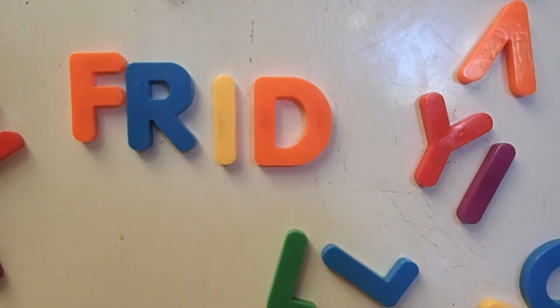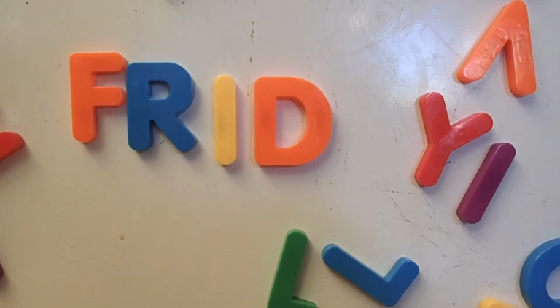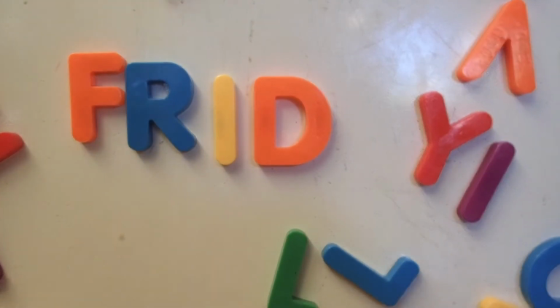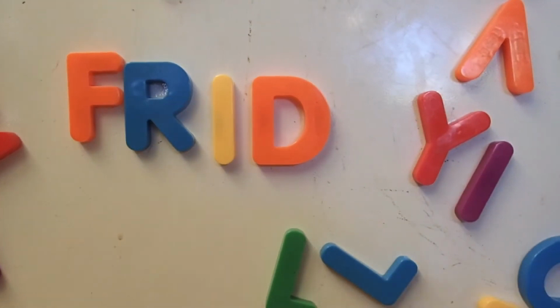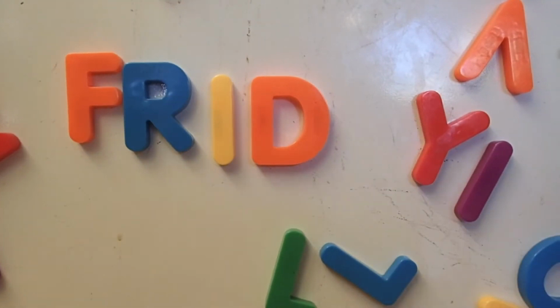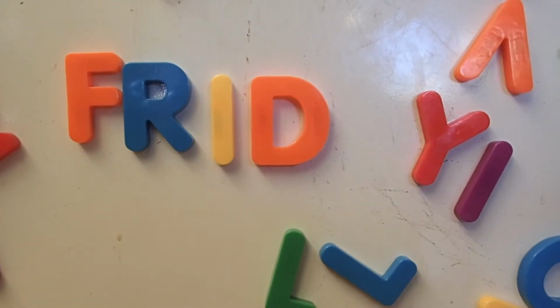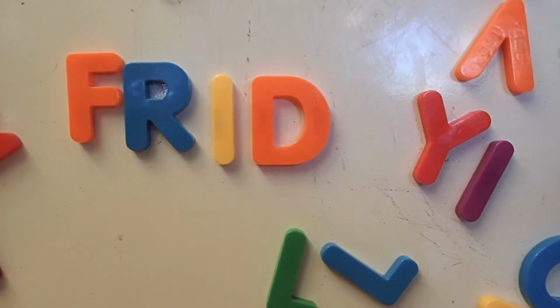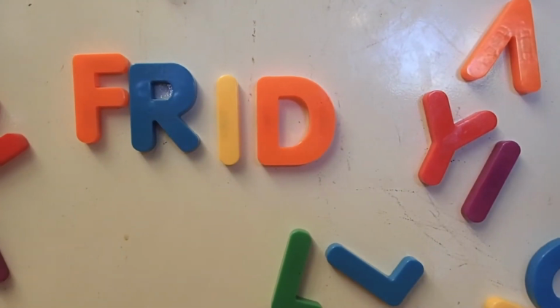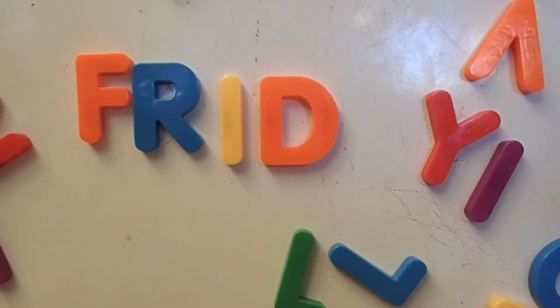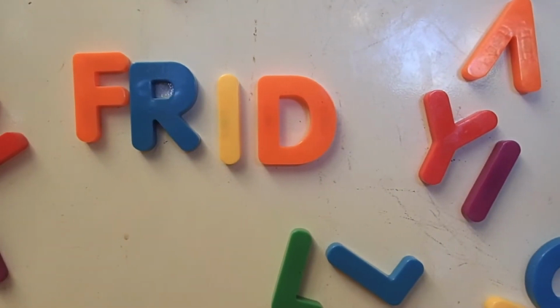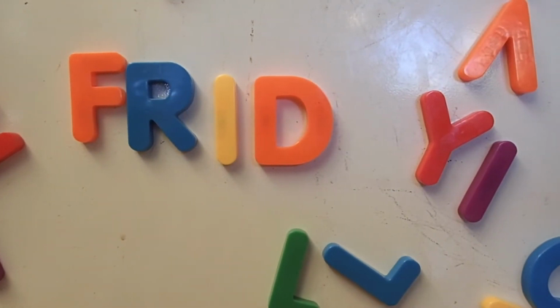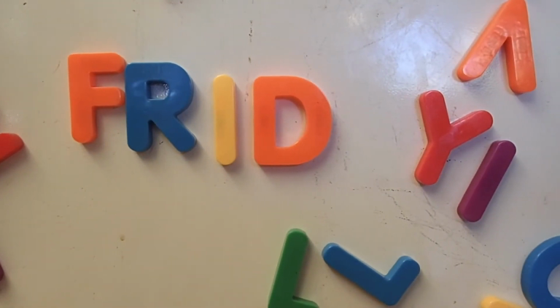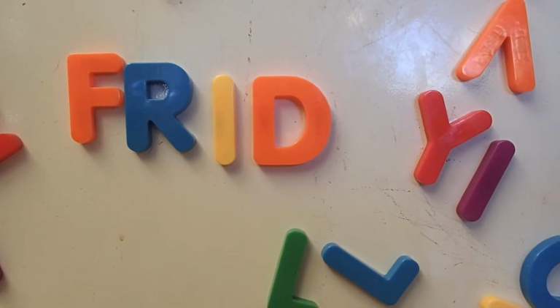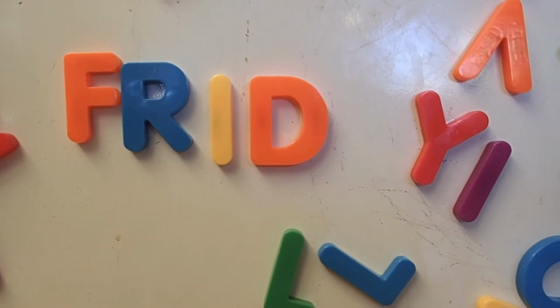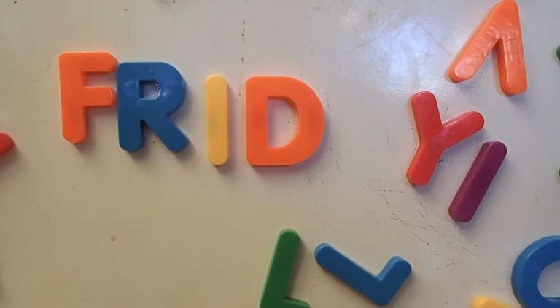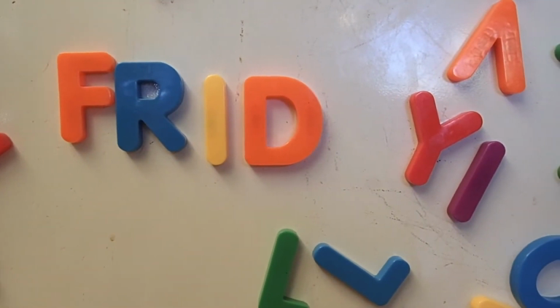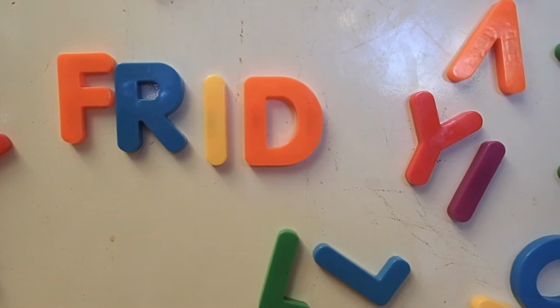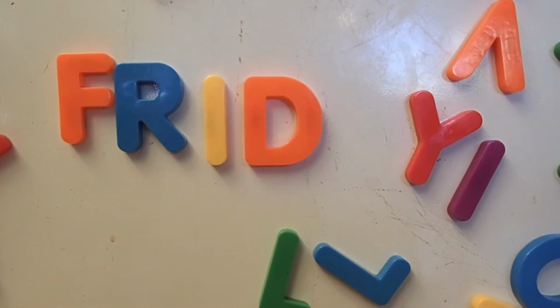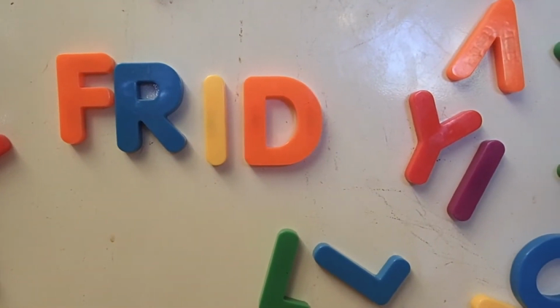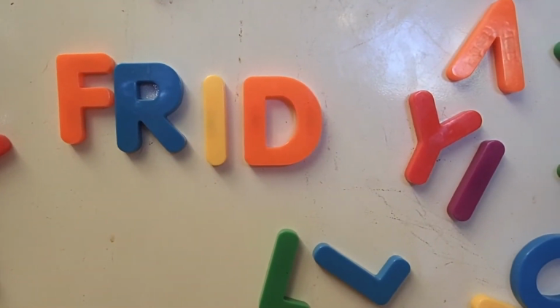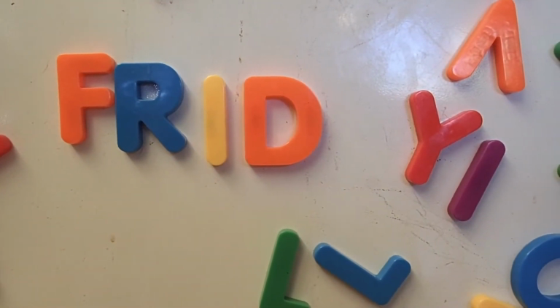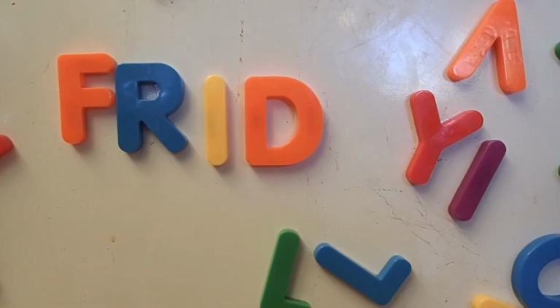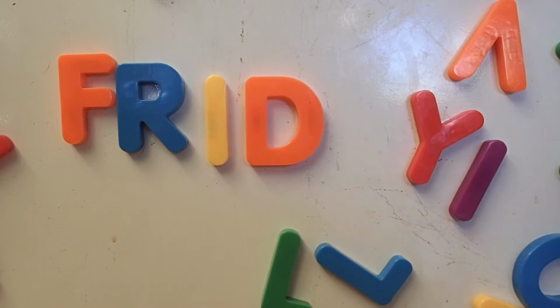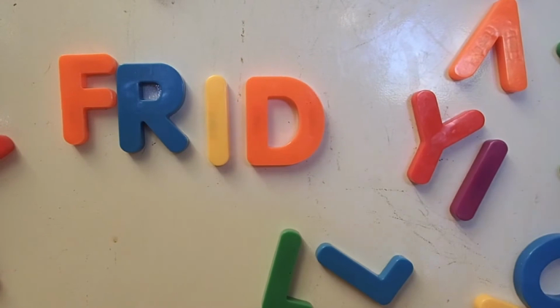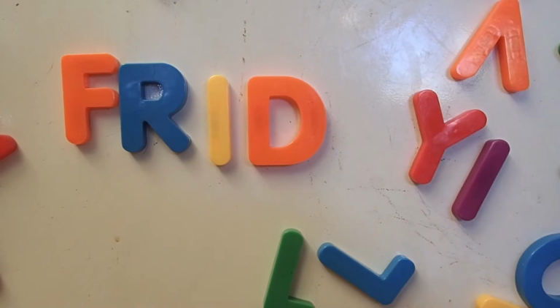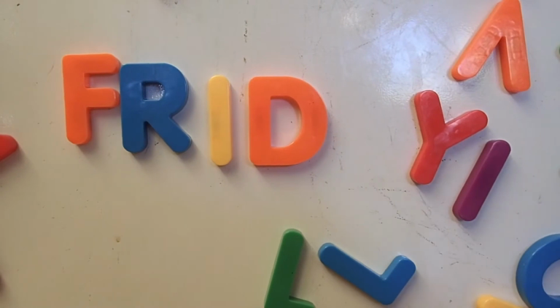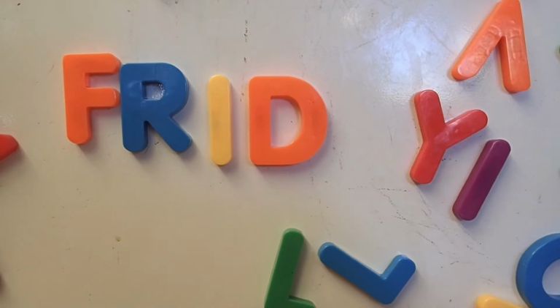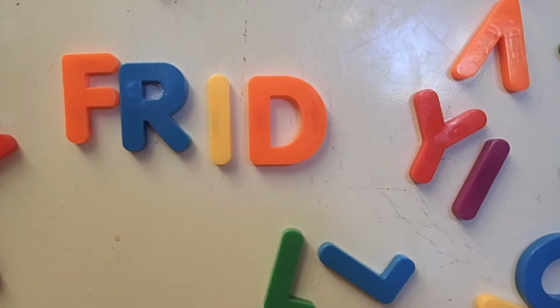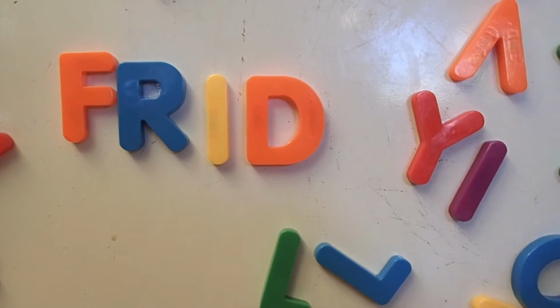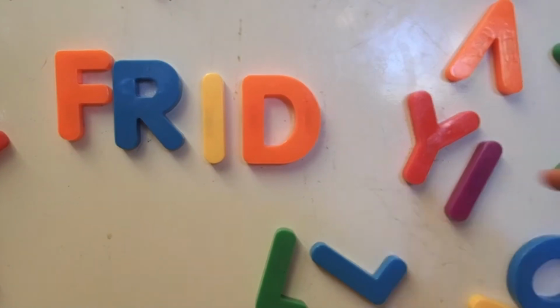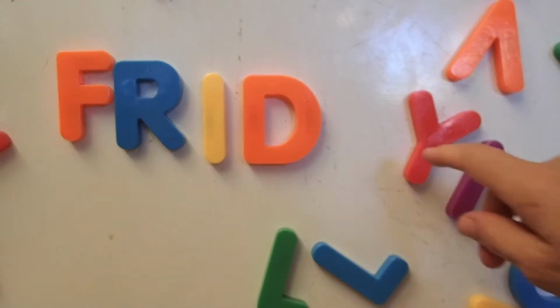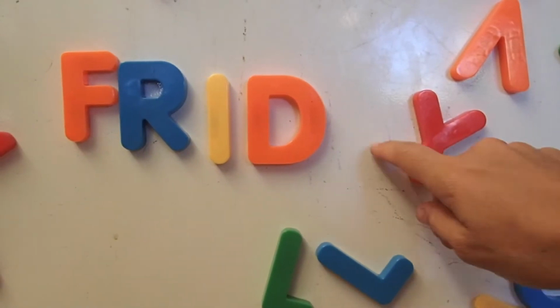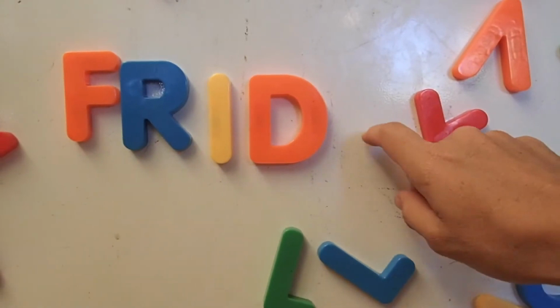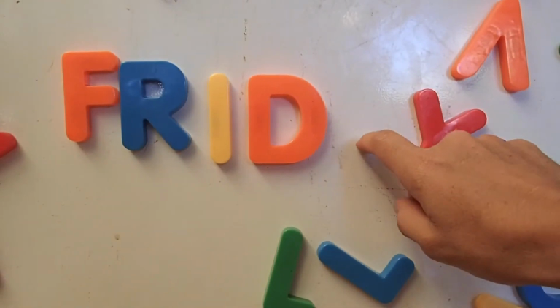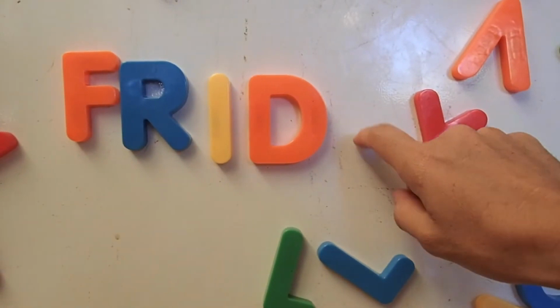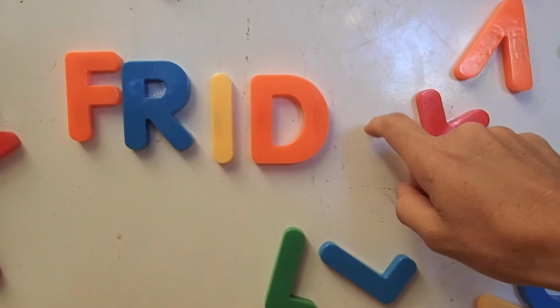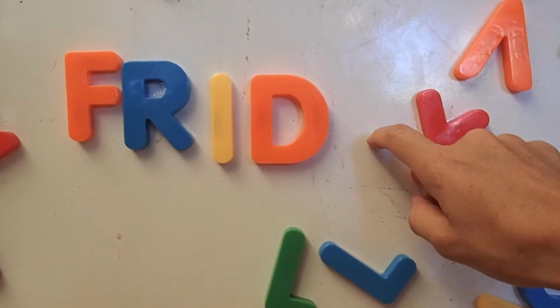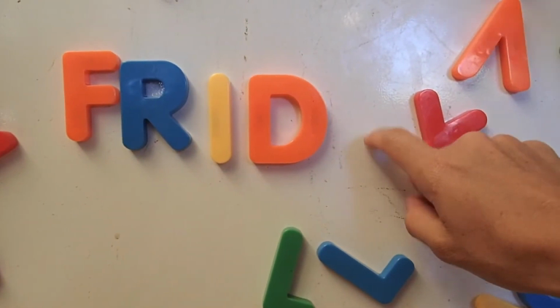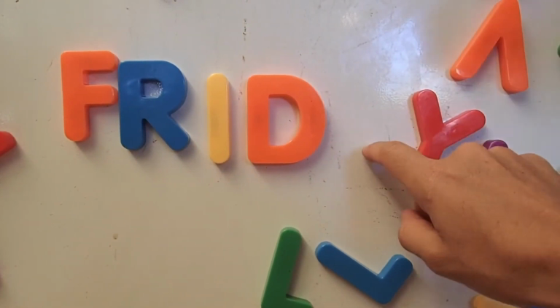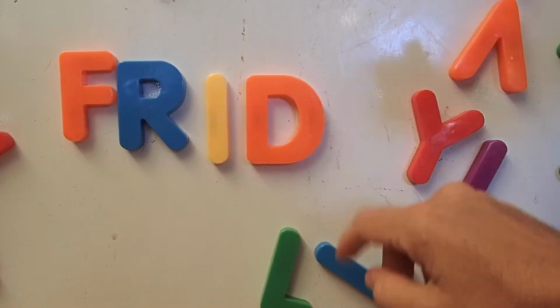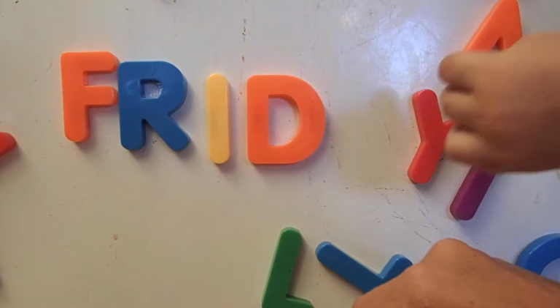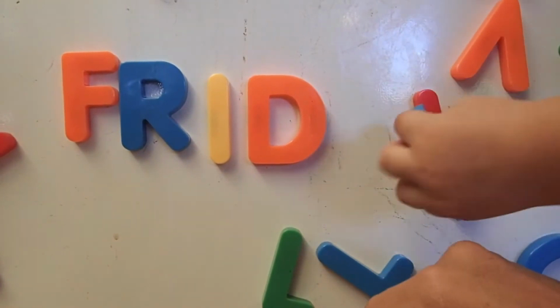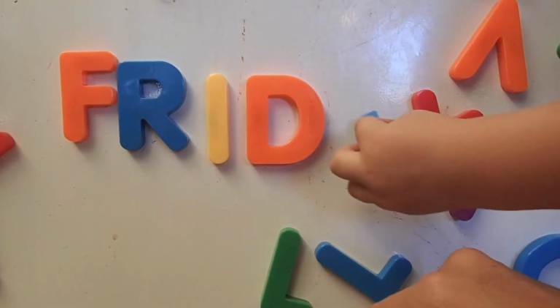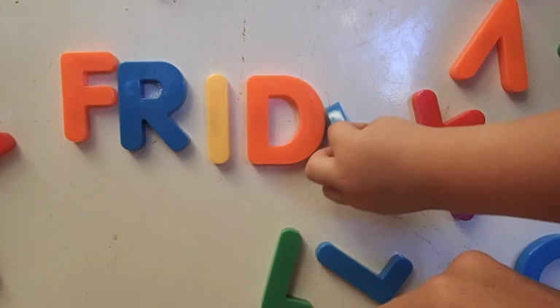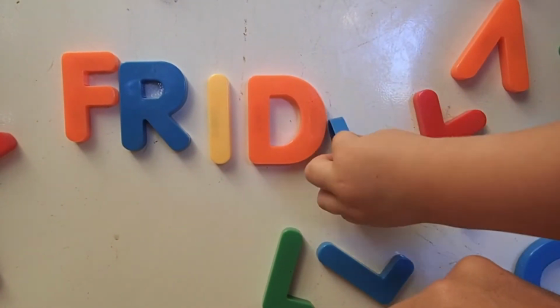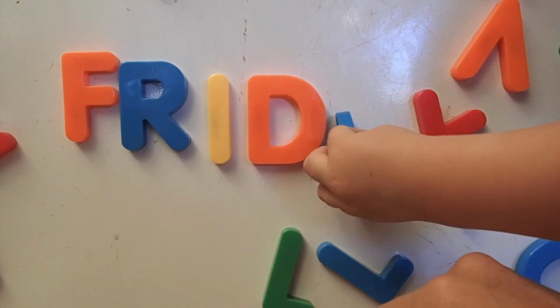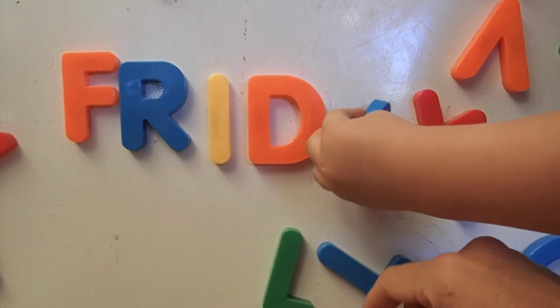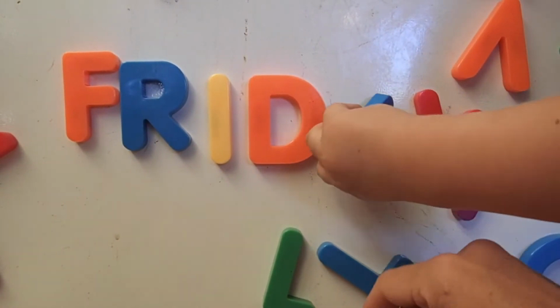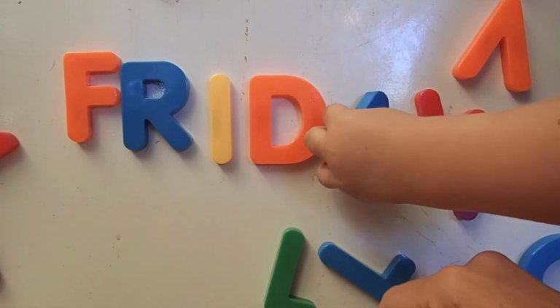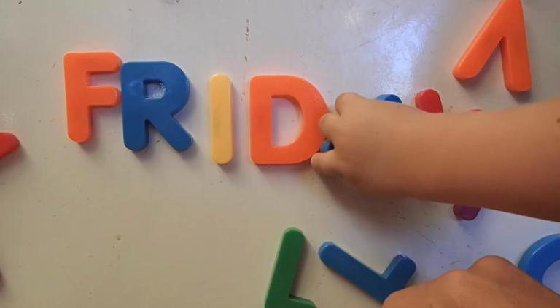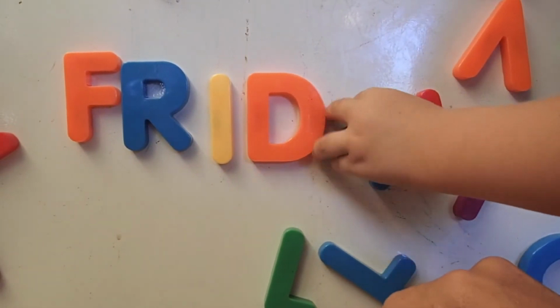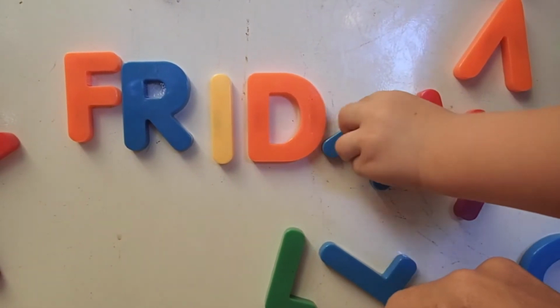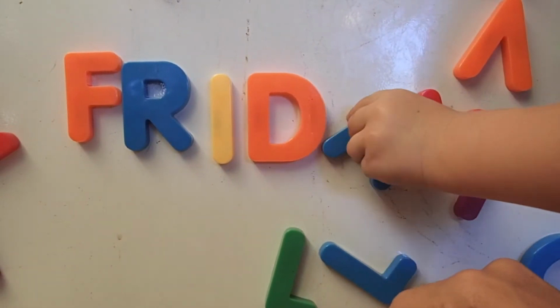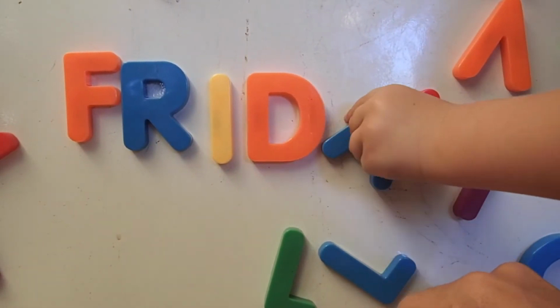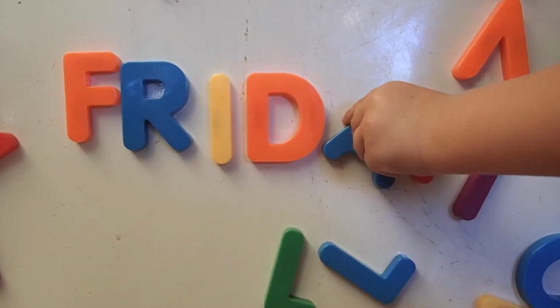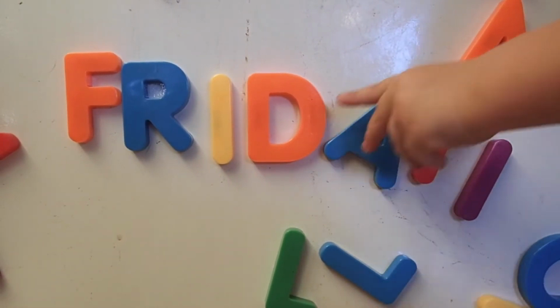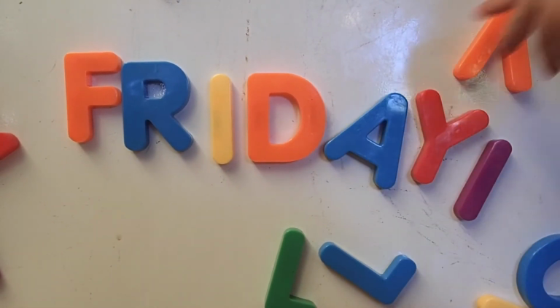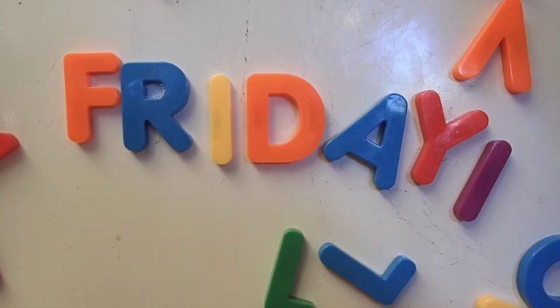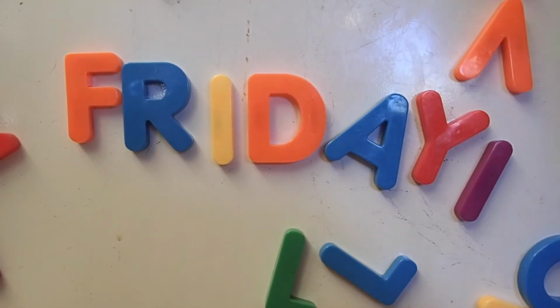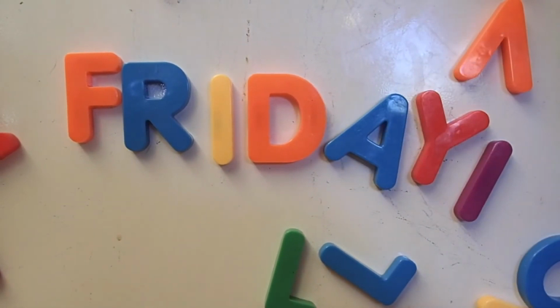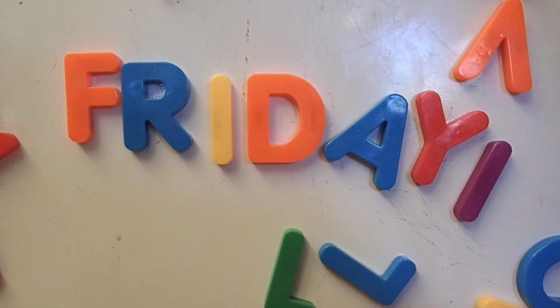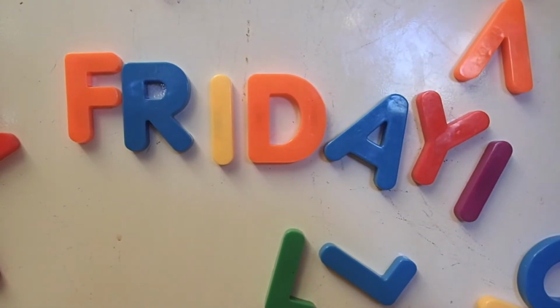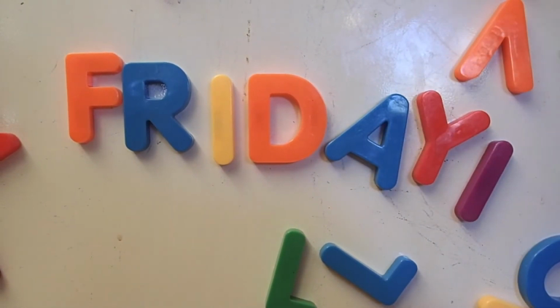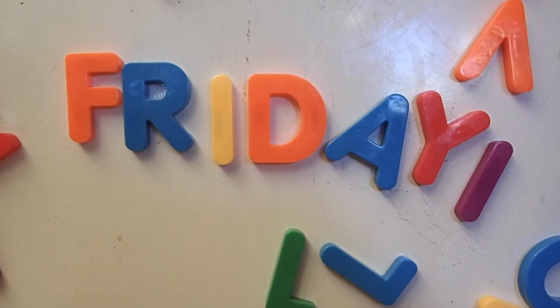Baby, can you bring me the A? Okay. Can you put them right here? Okay. Thanks, buddy.